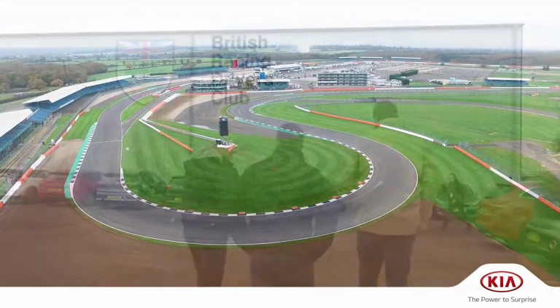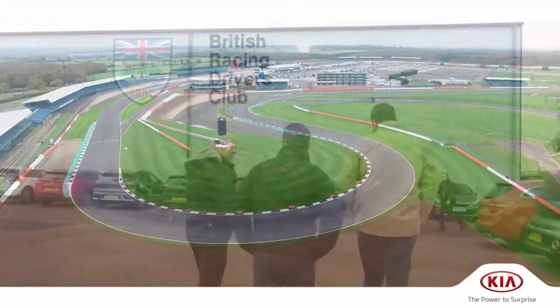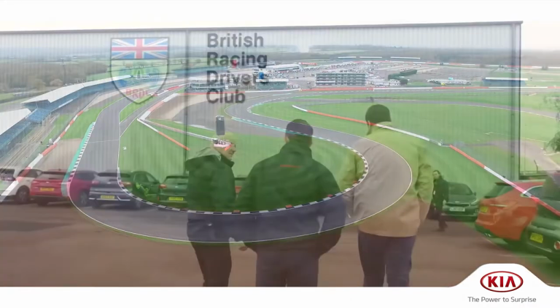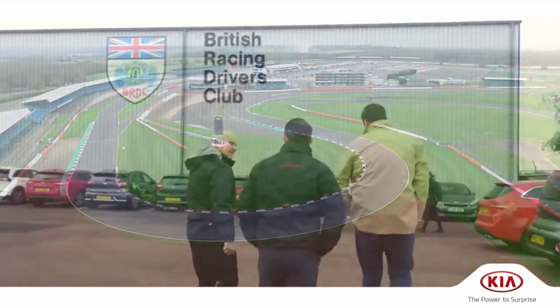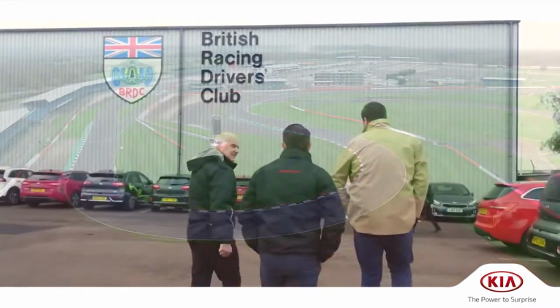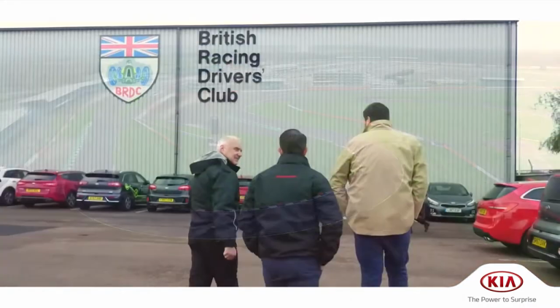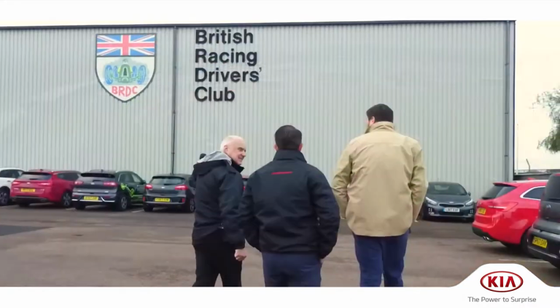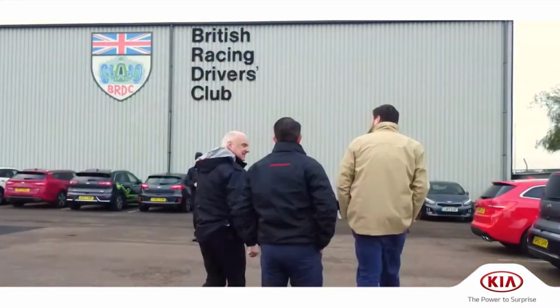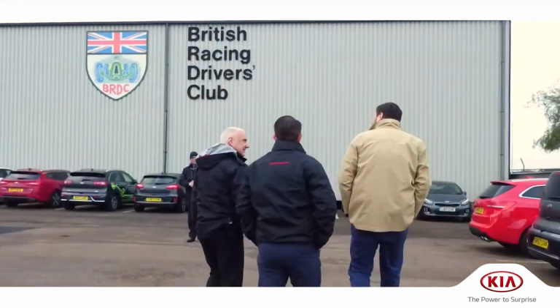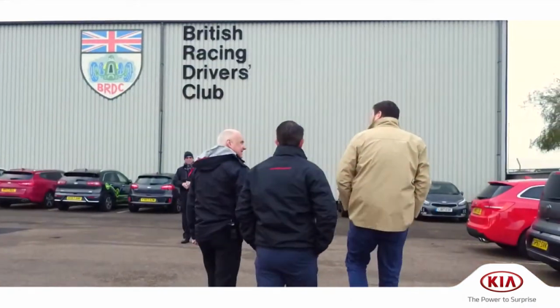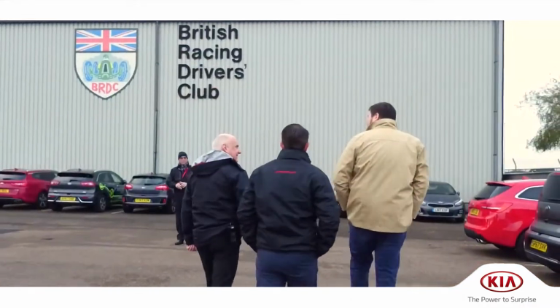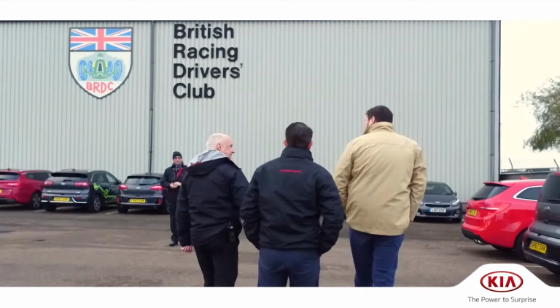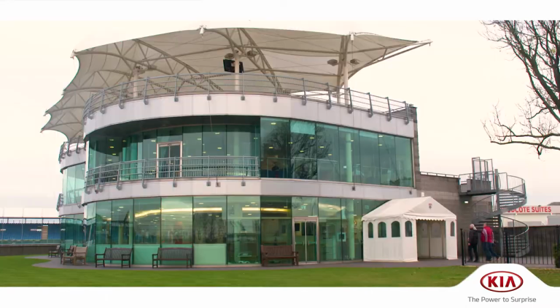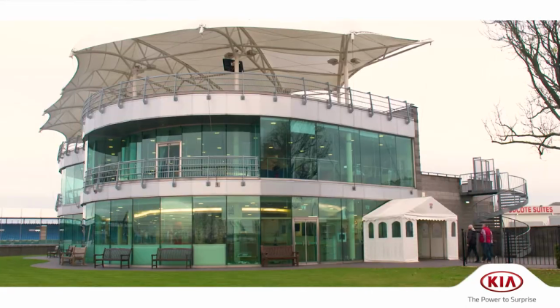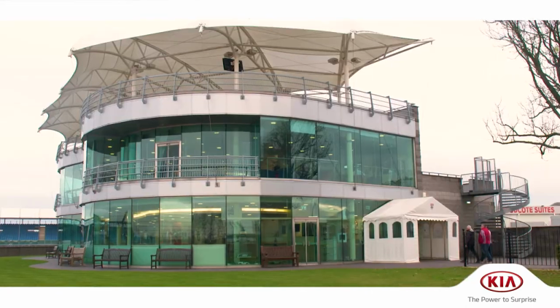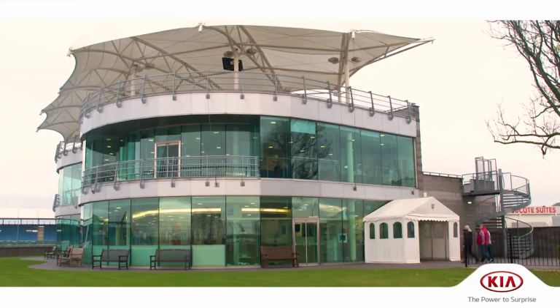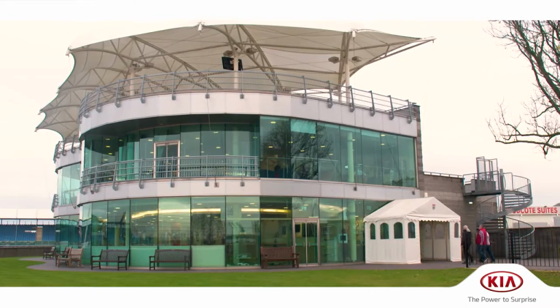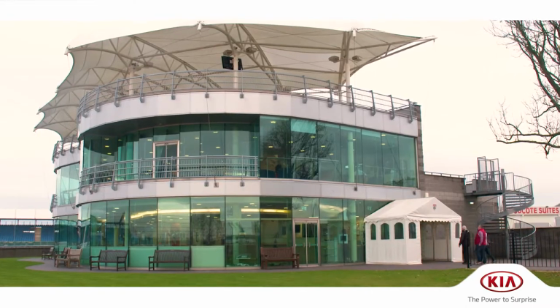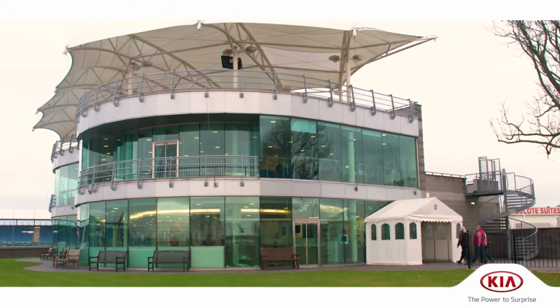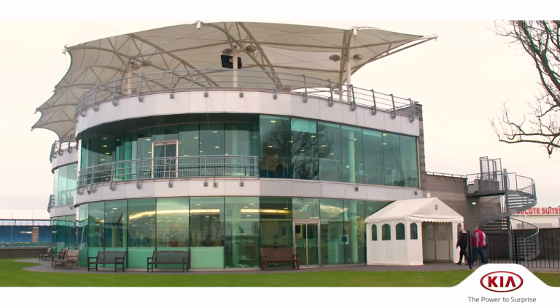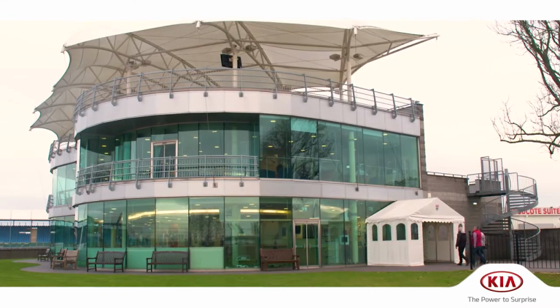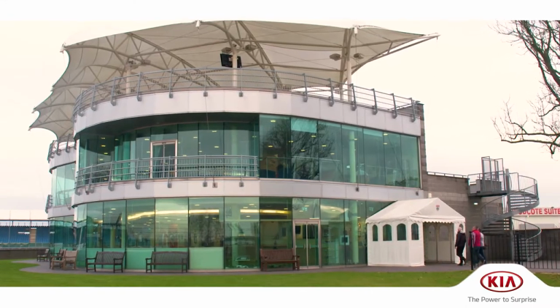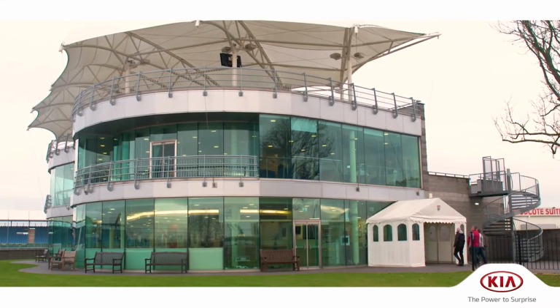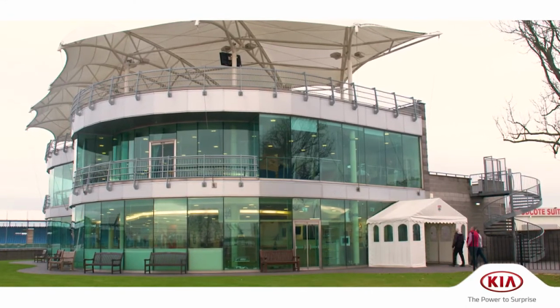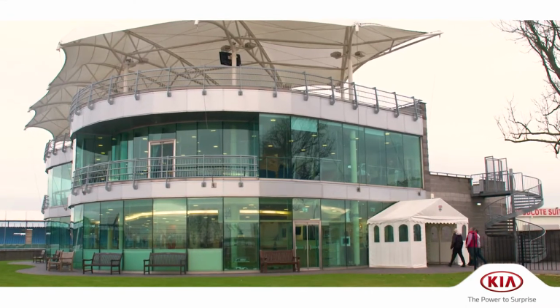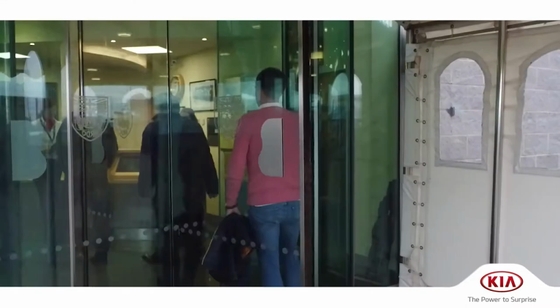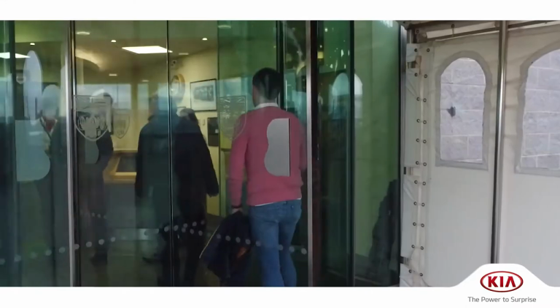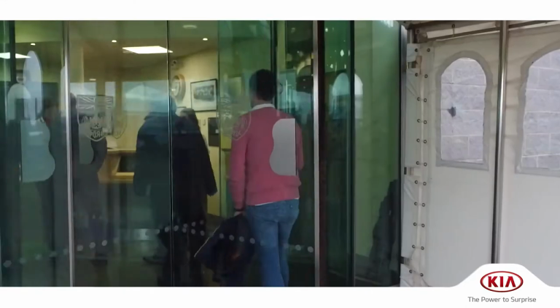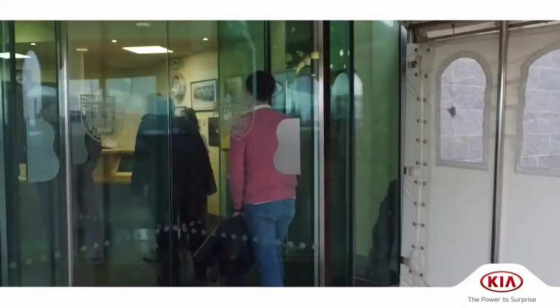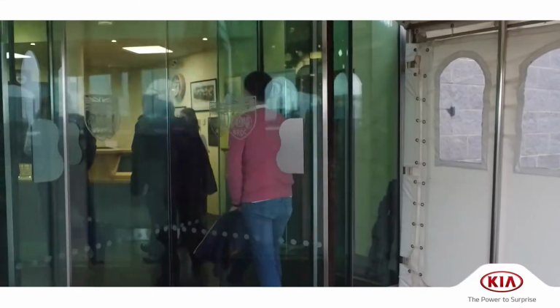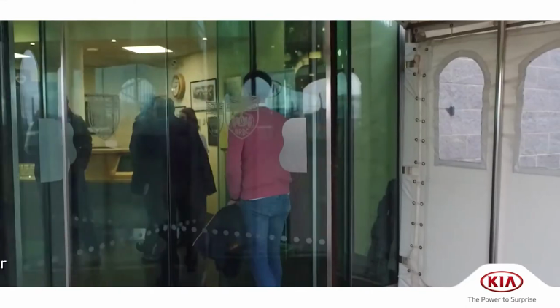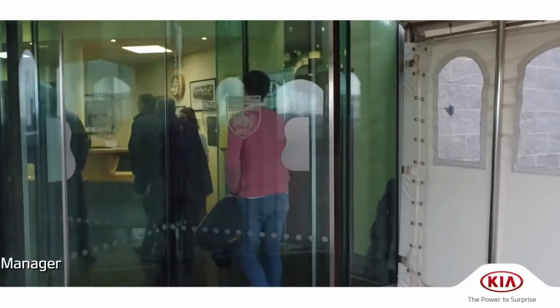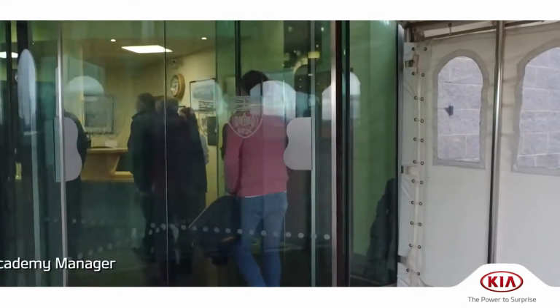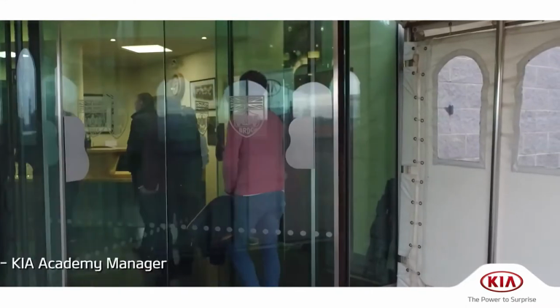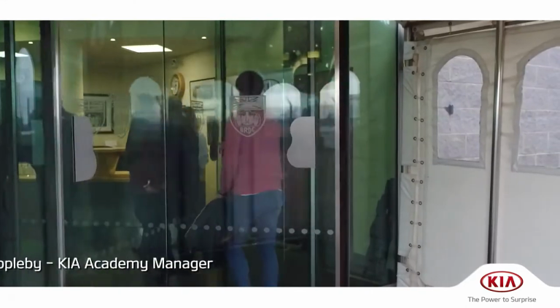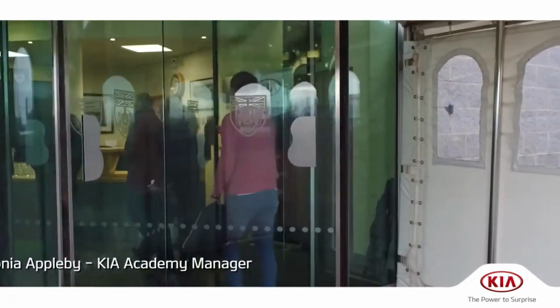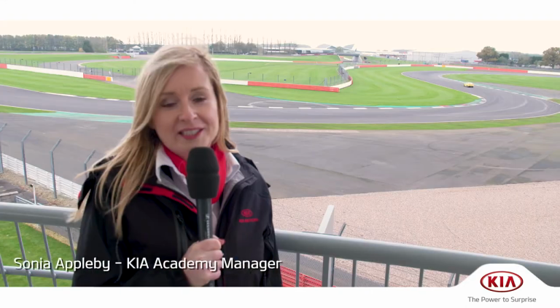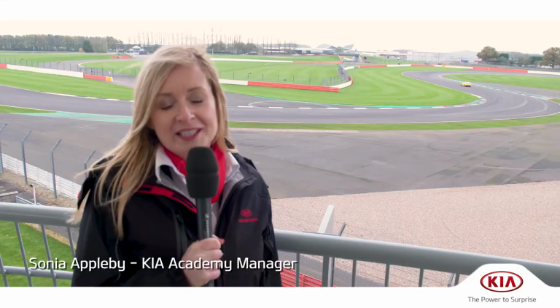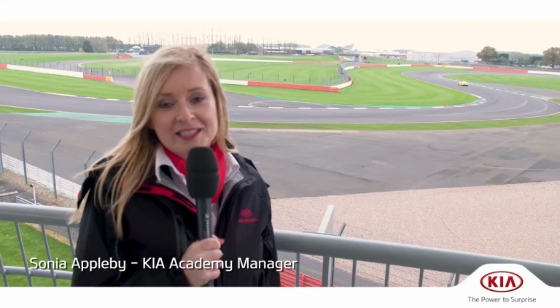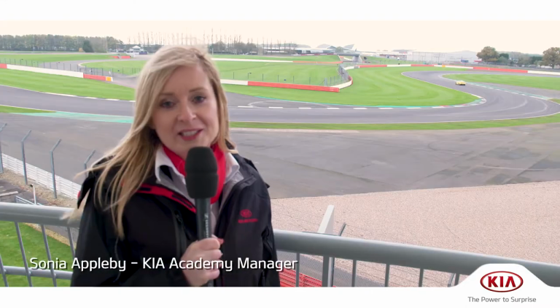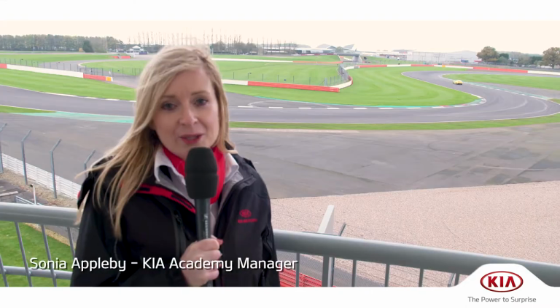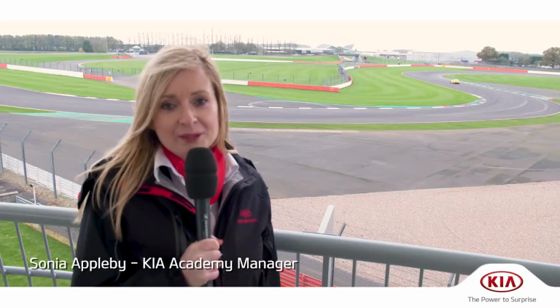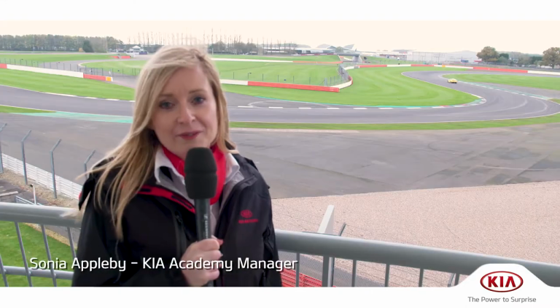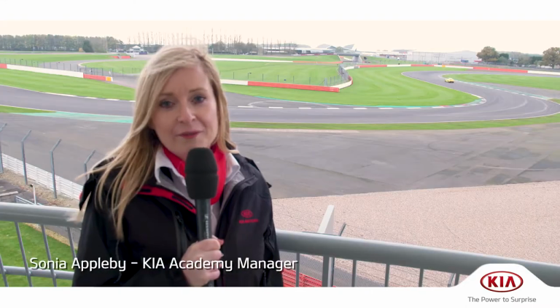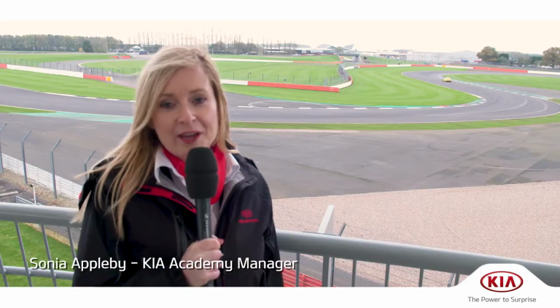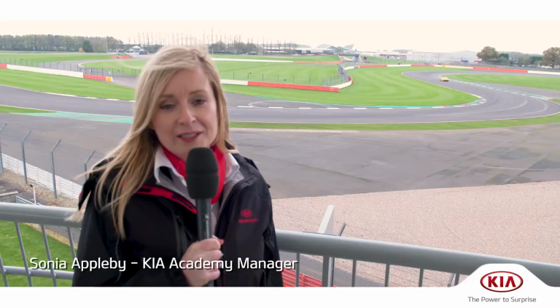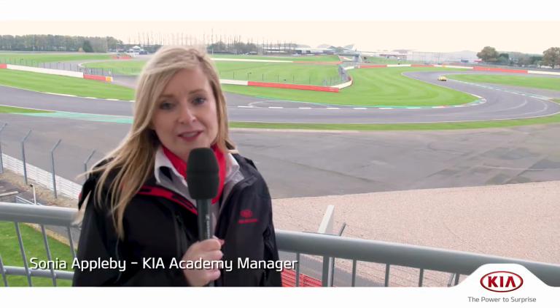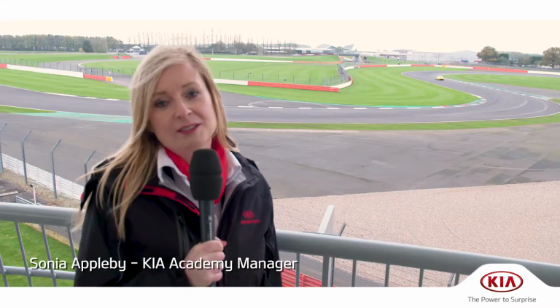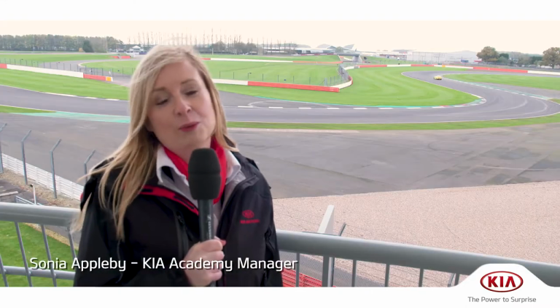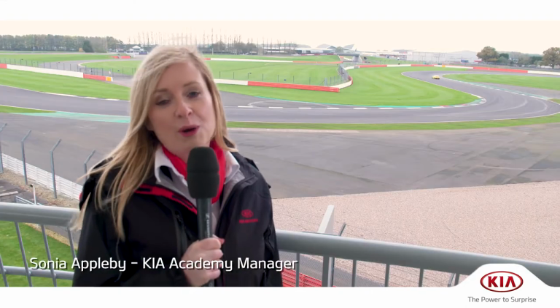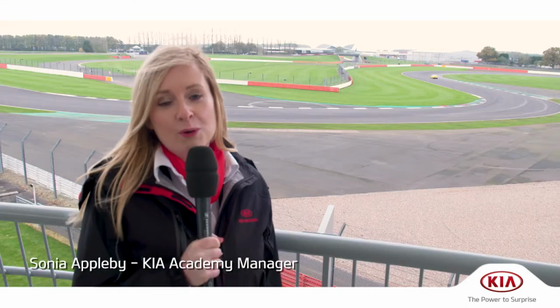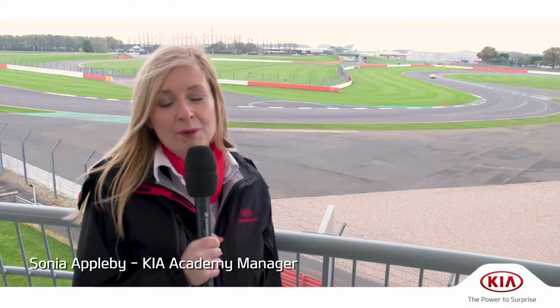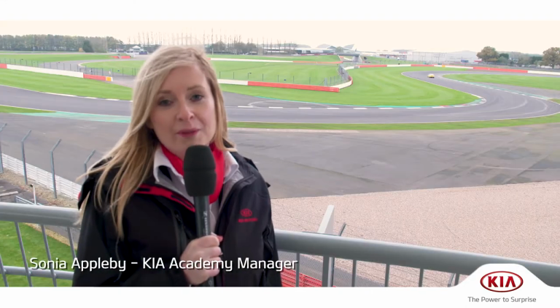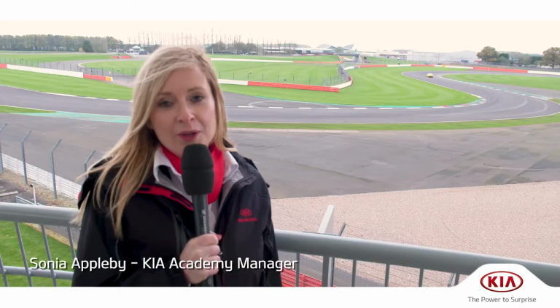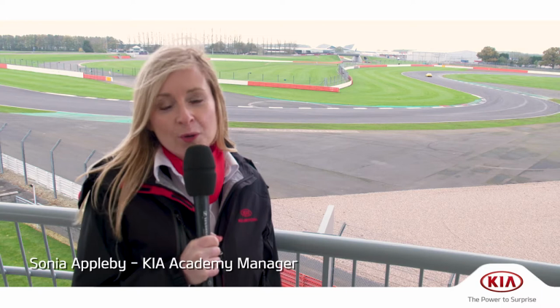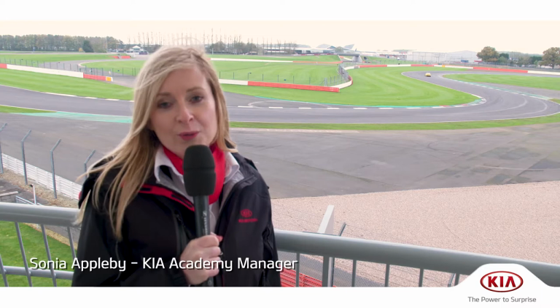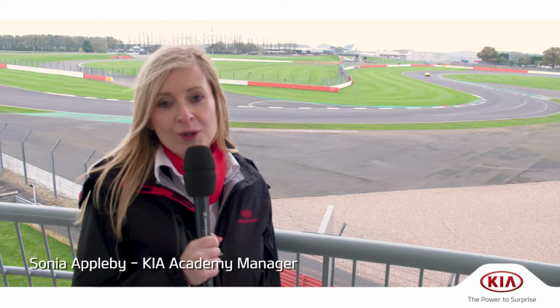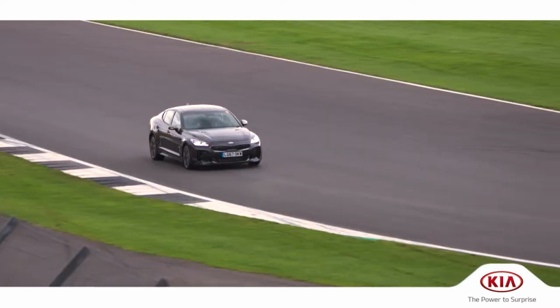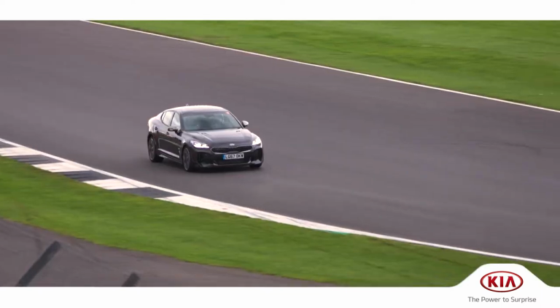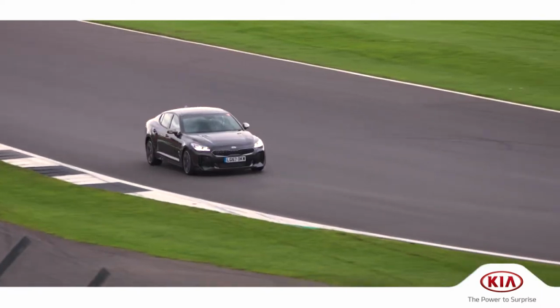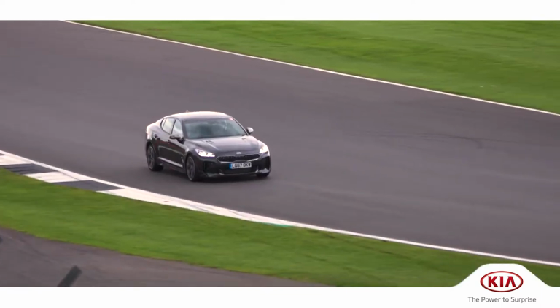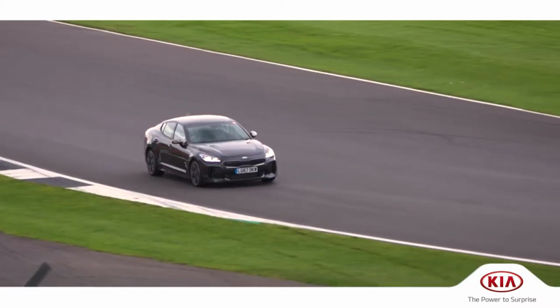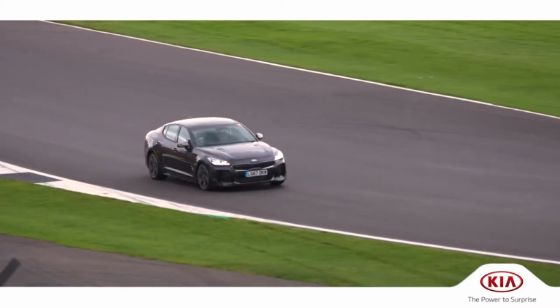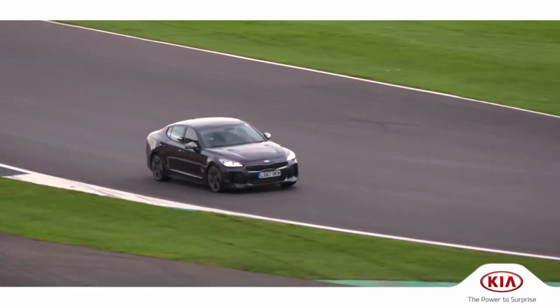Welcome to the British Racing Drivers Club here at Silverstone. We're here for a very exciting and exclusive event to welcome the all-new Kia Stinger.